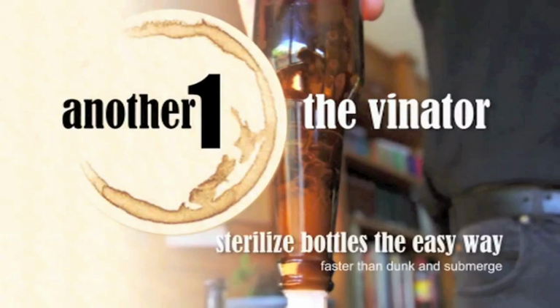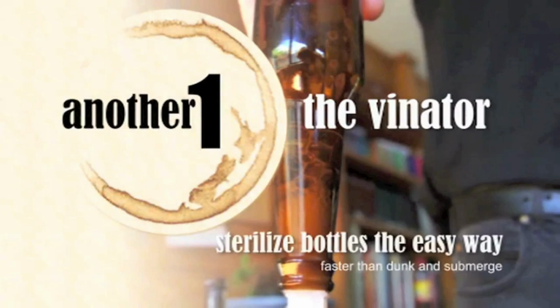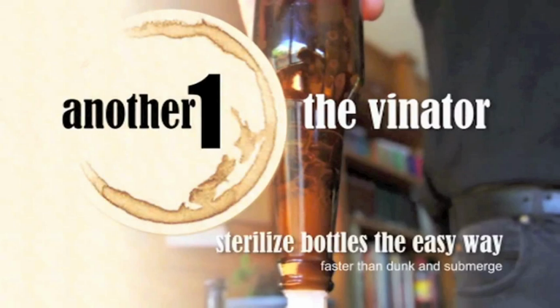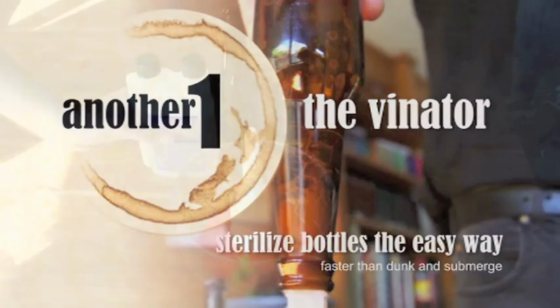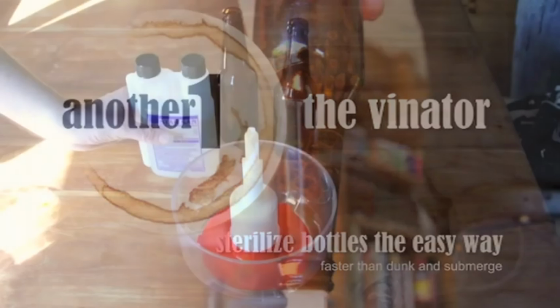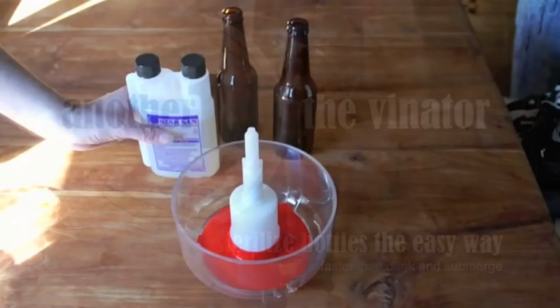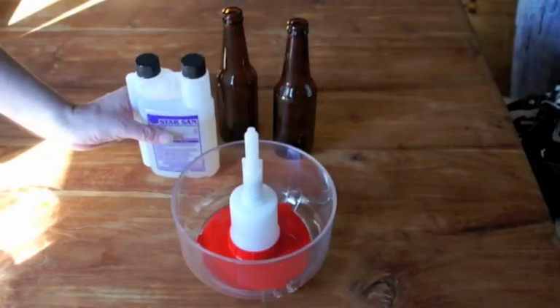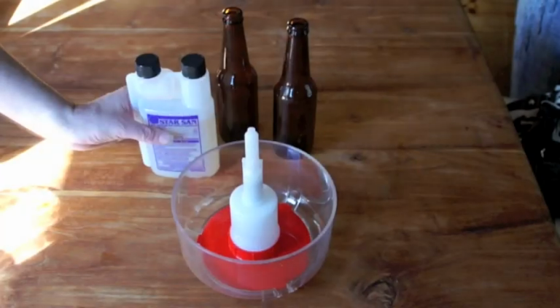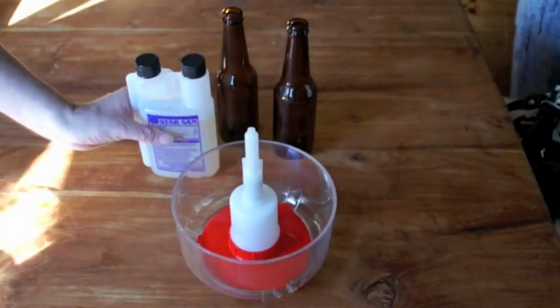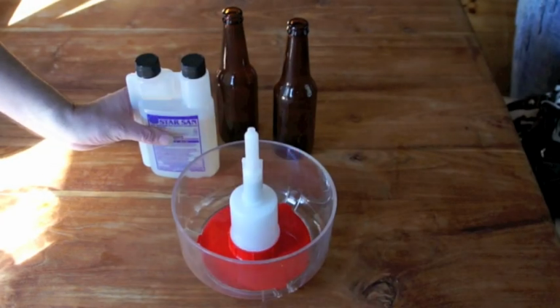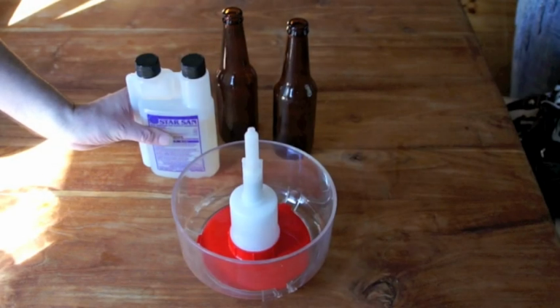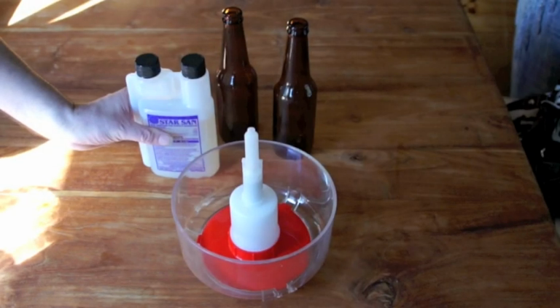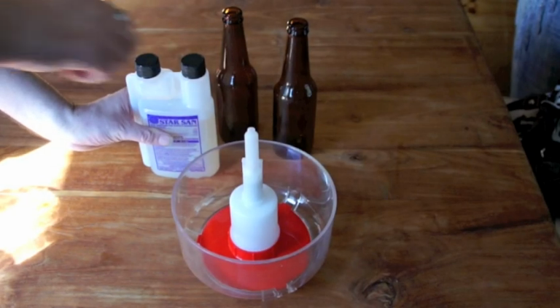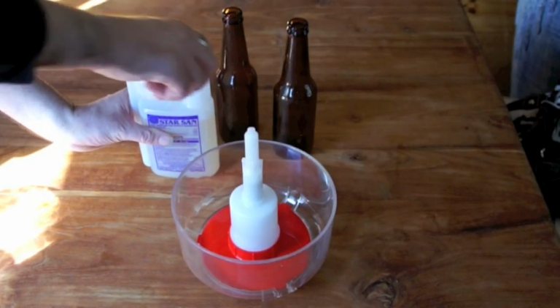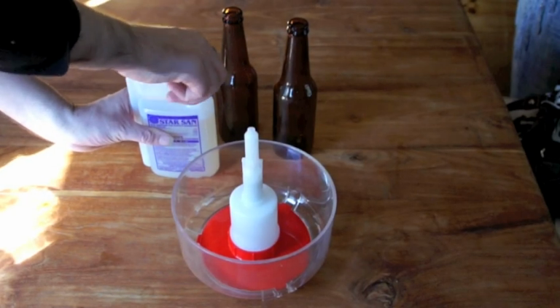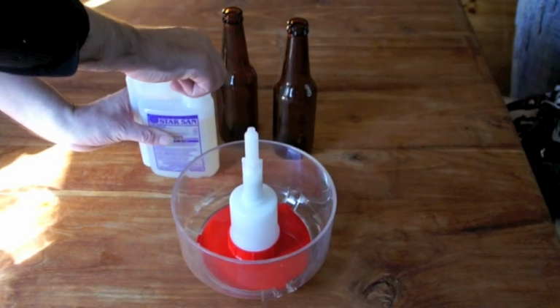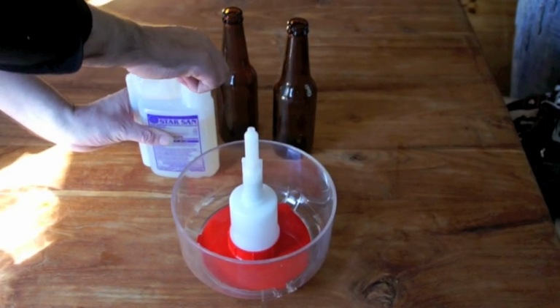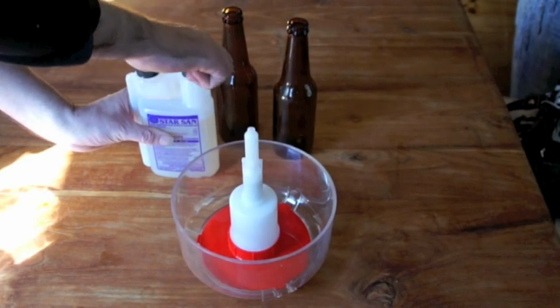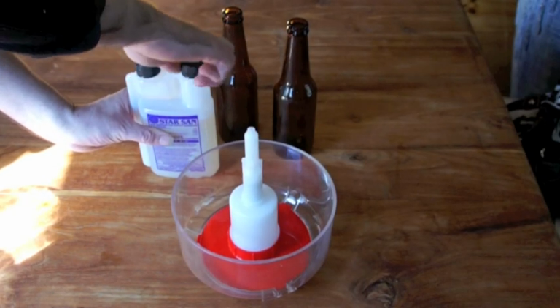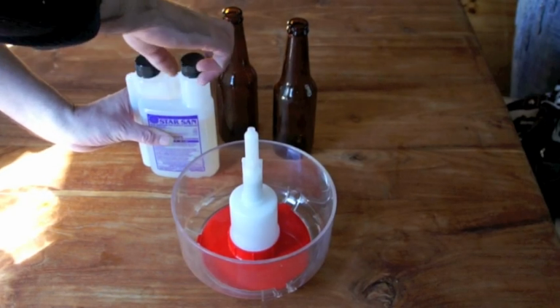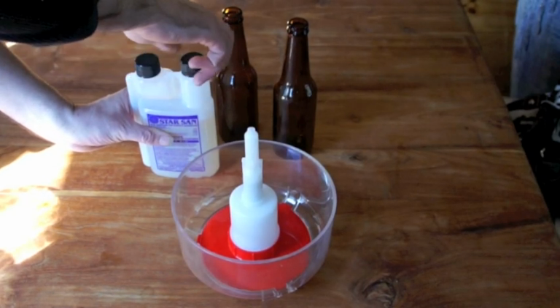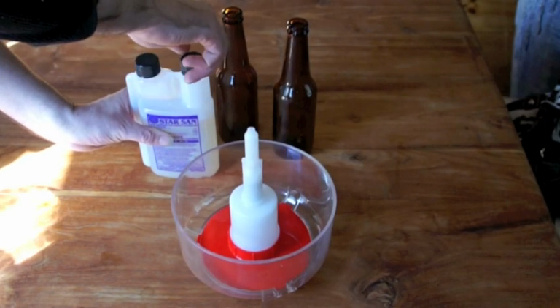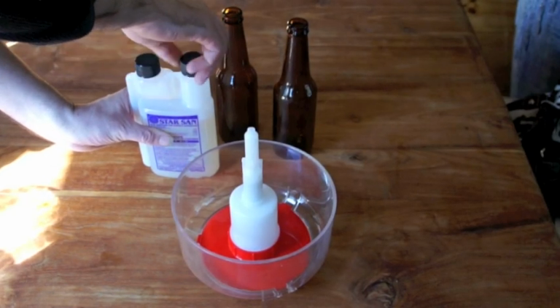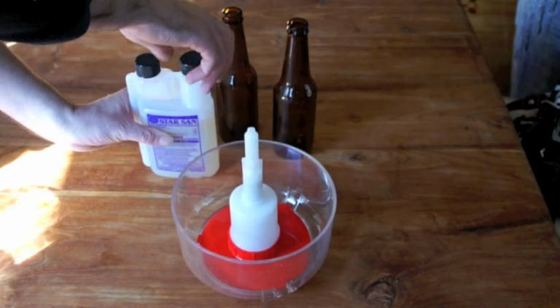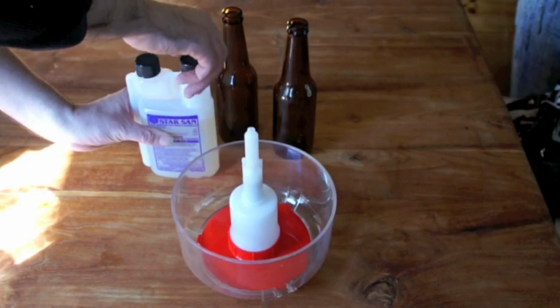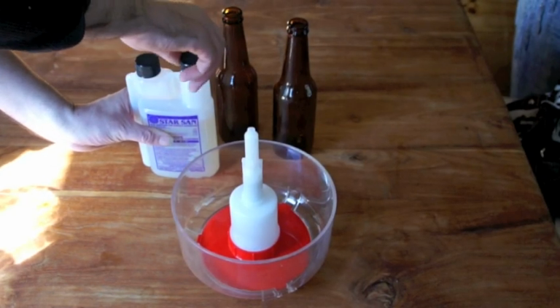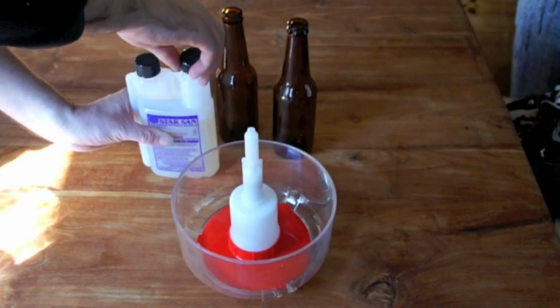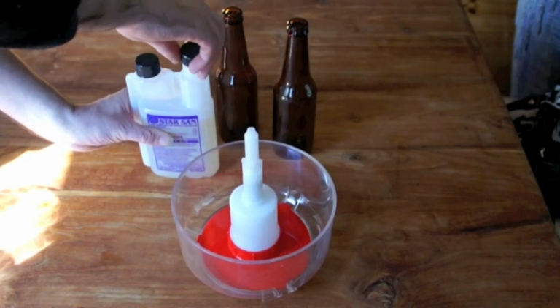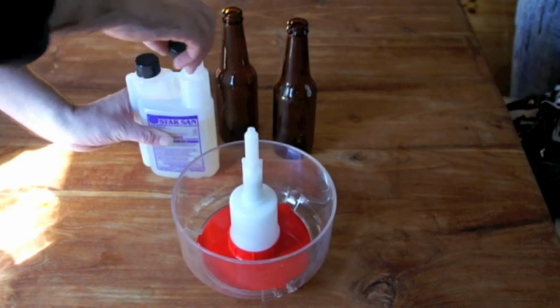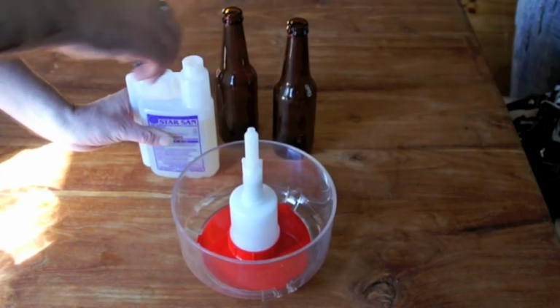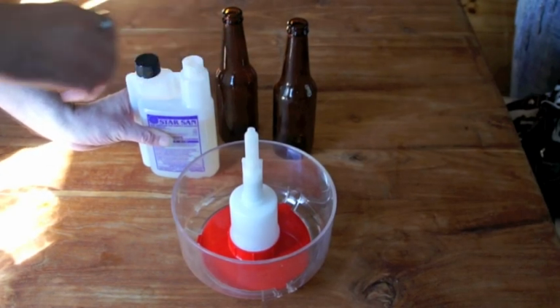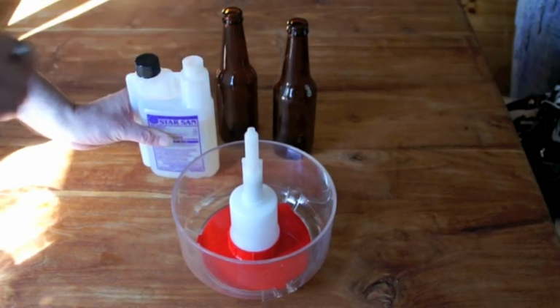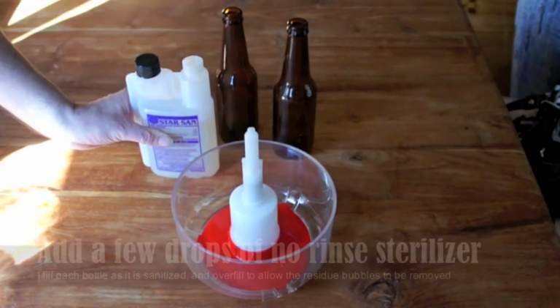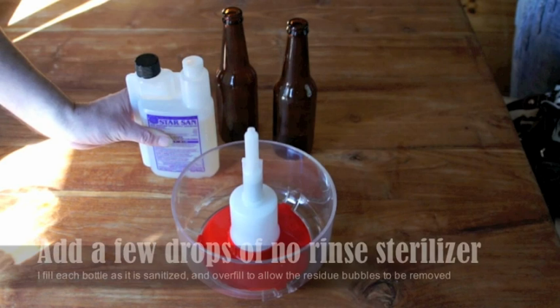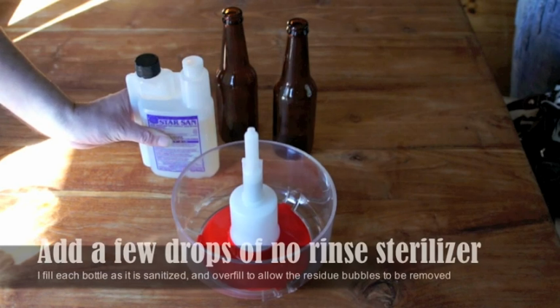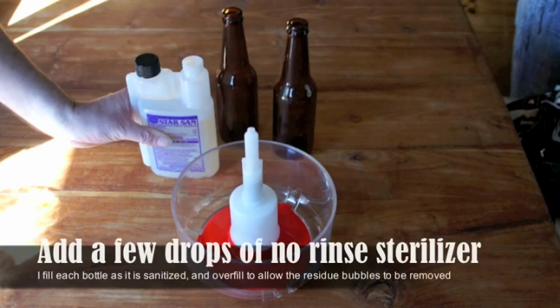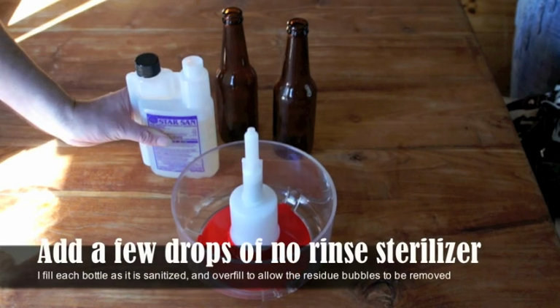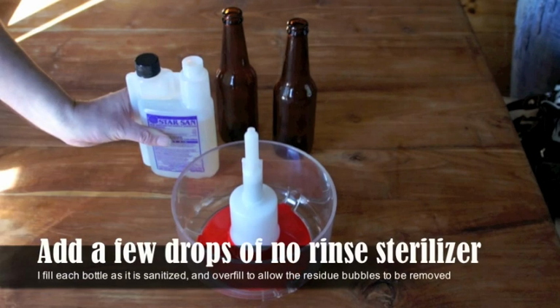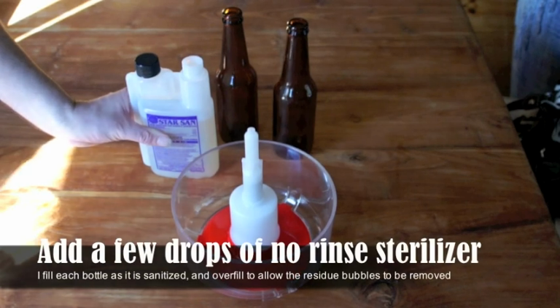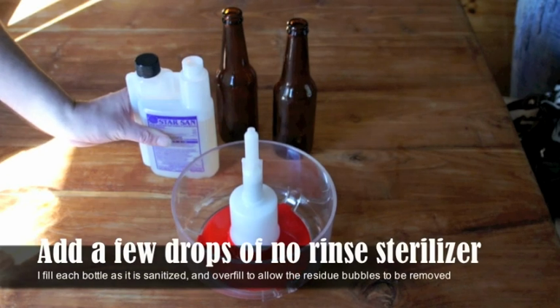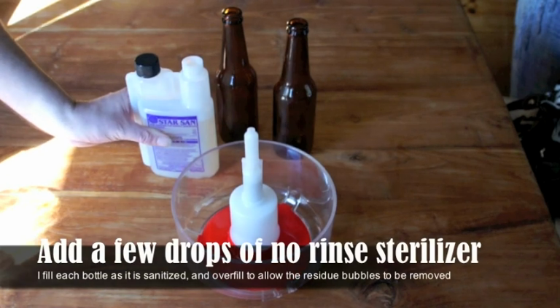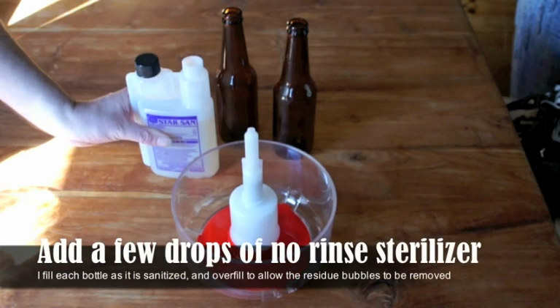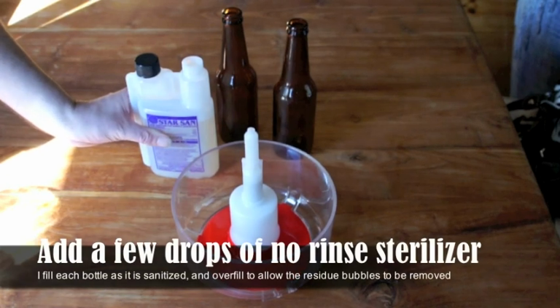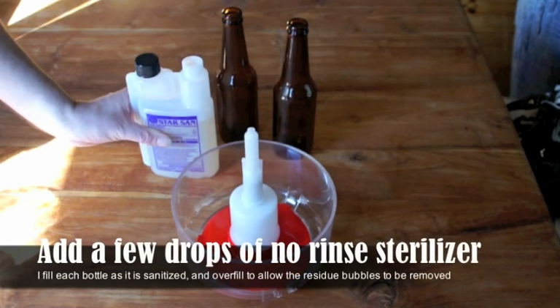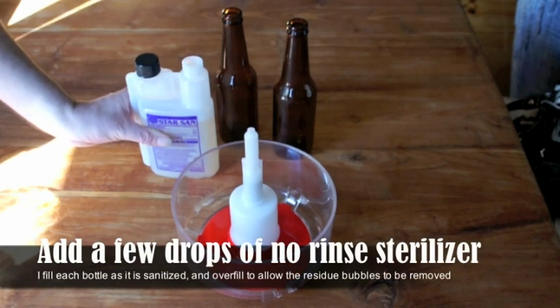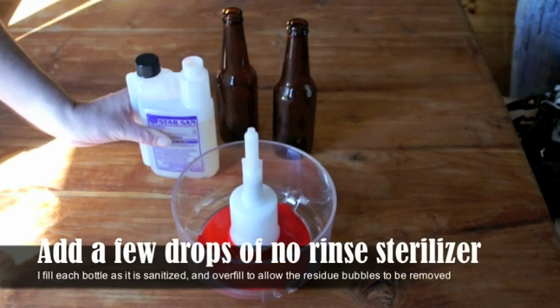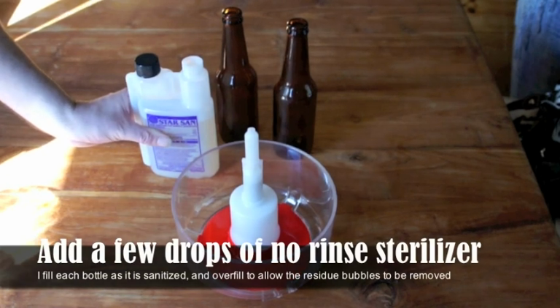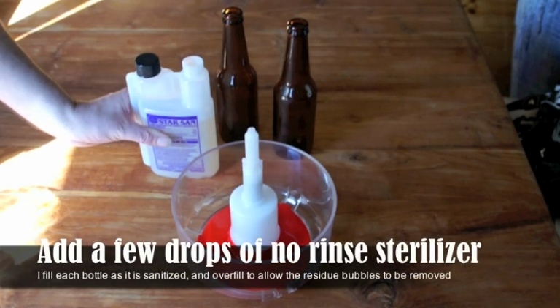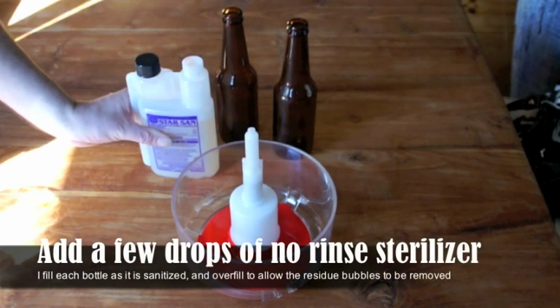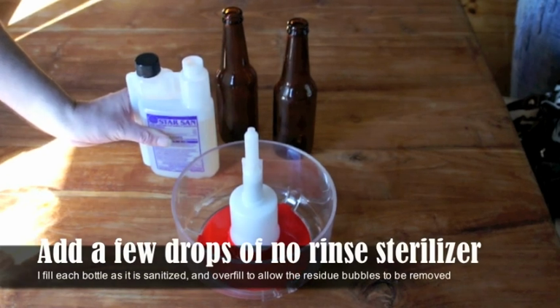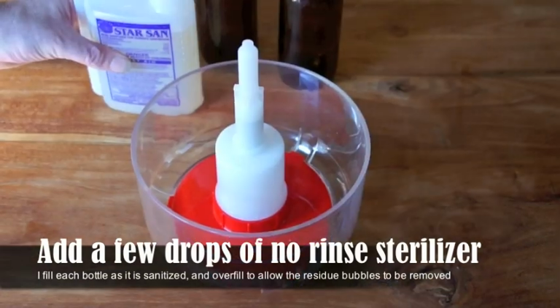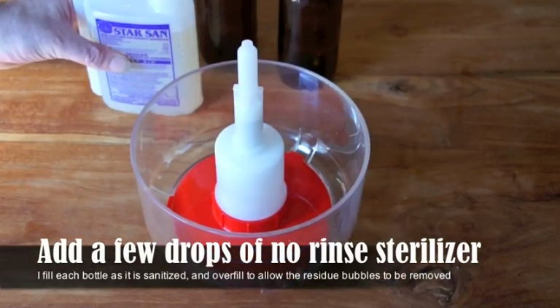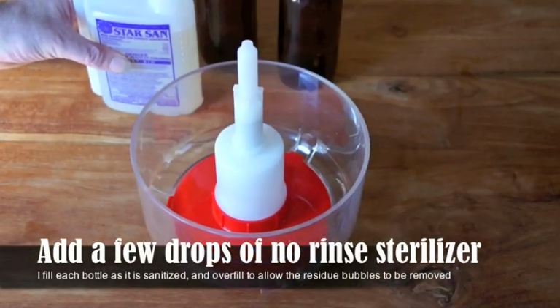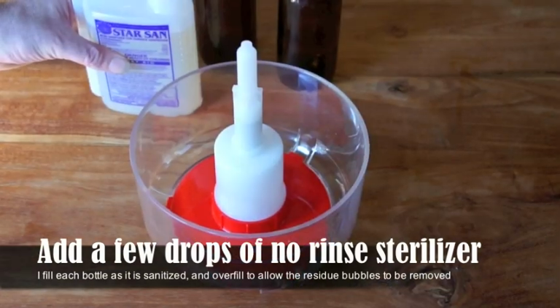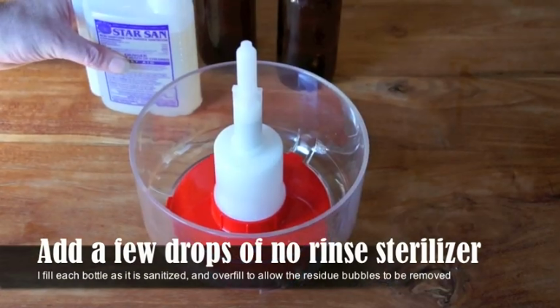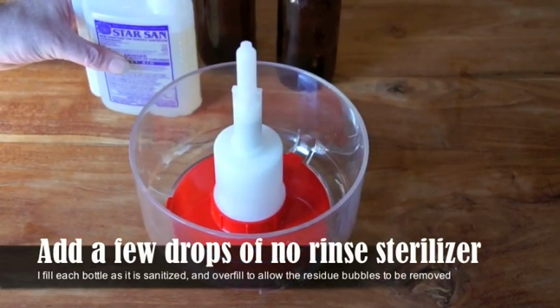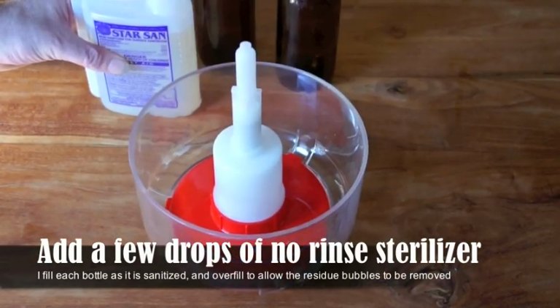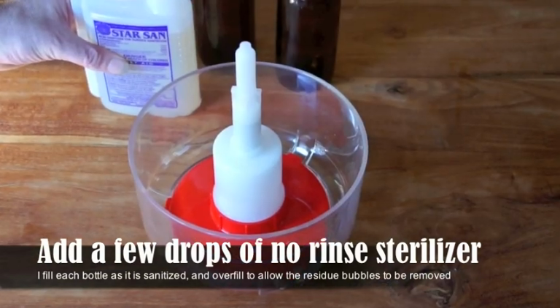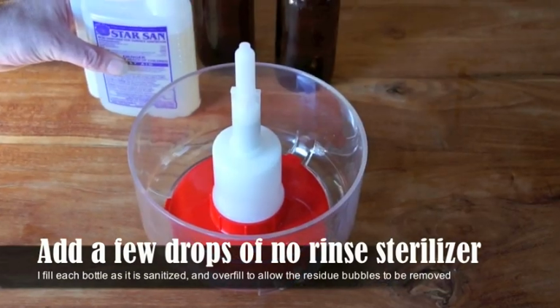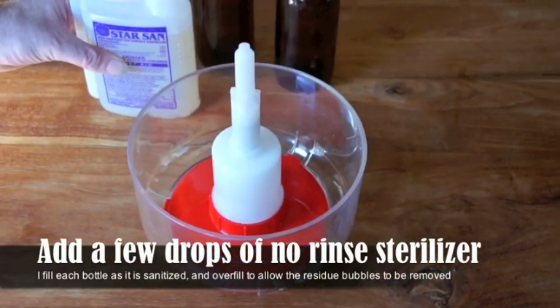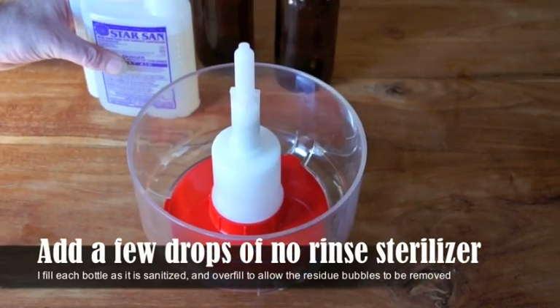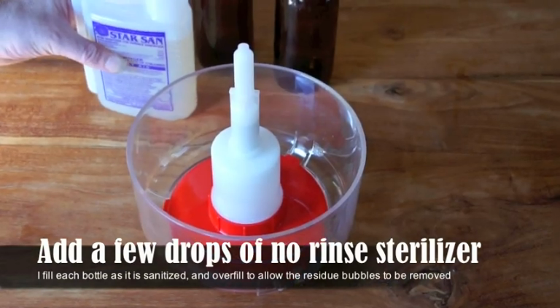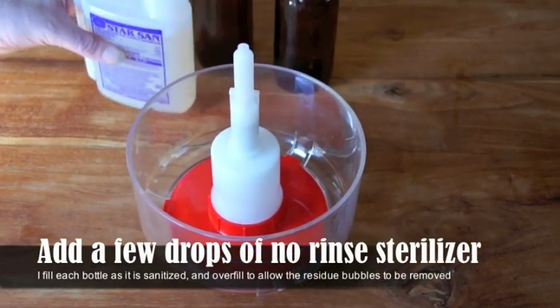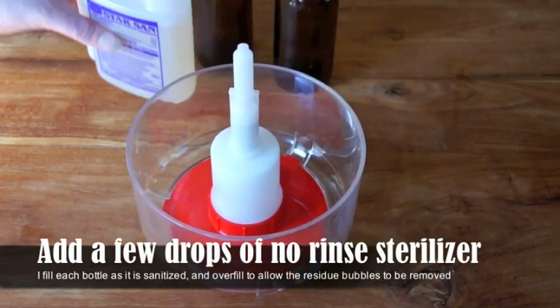I want to show you the easiest way to sanitize bottles. This is a Vinator. No more dunking bottles and submerging them full of water and trying to drain it out.